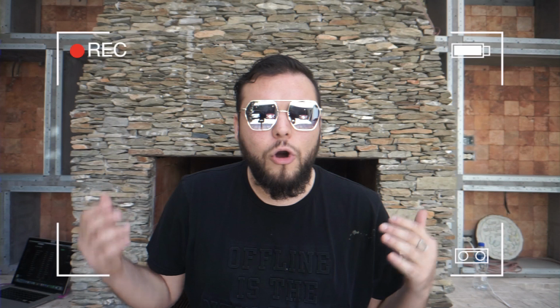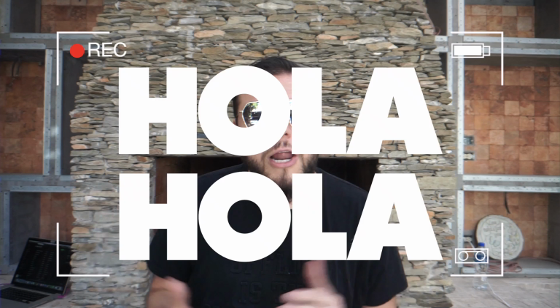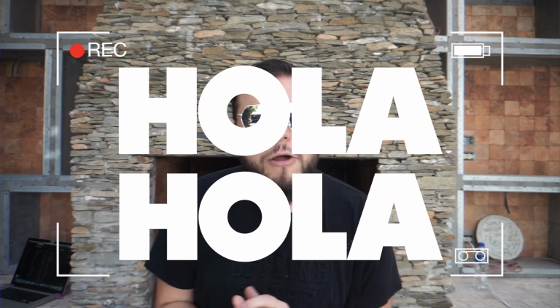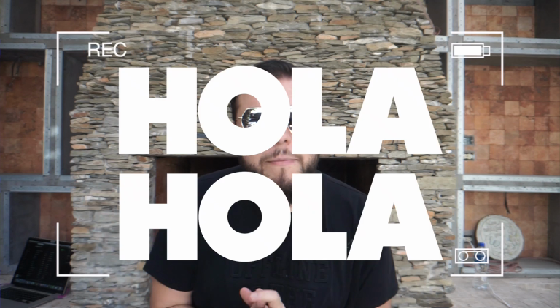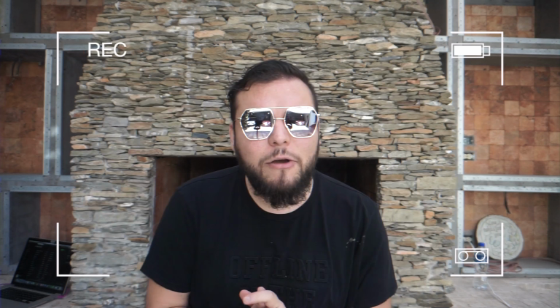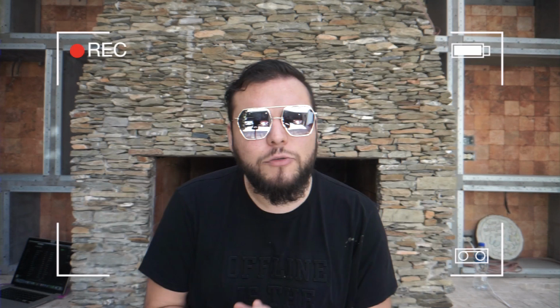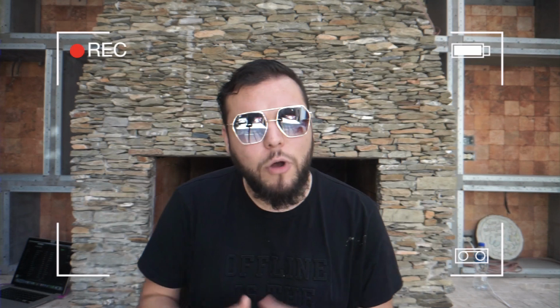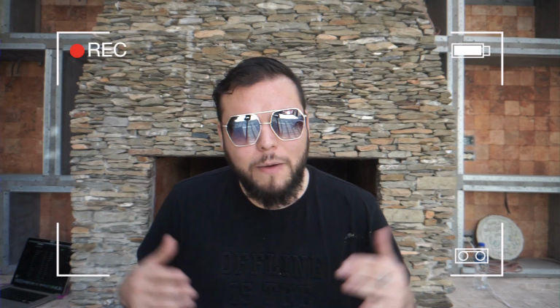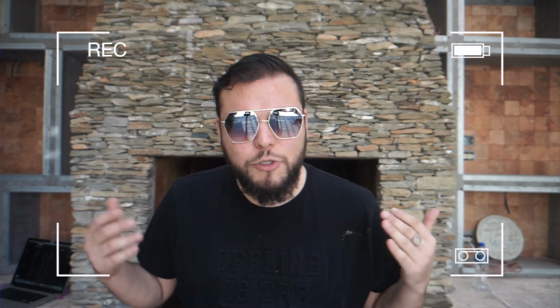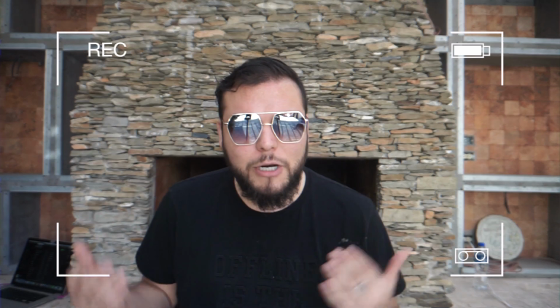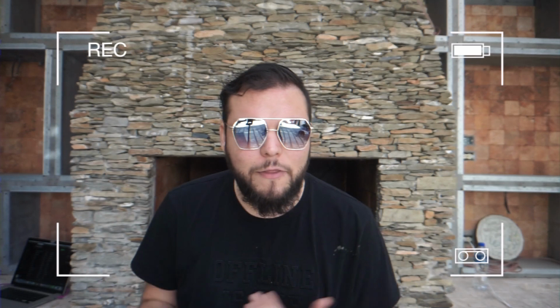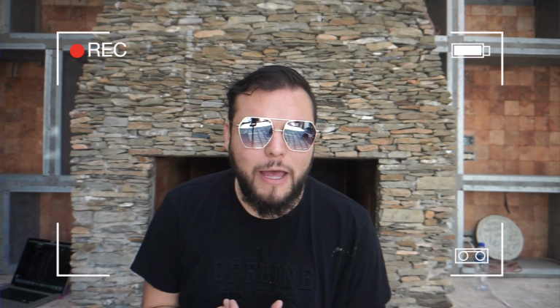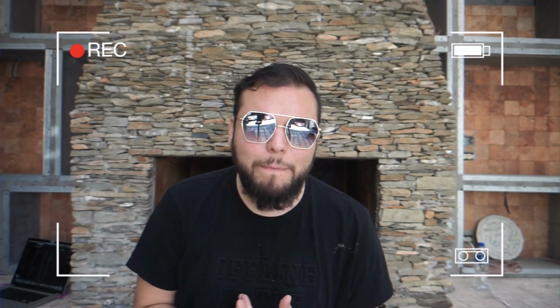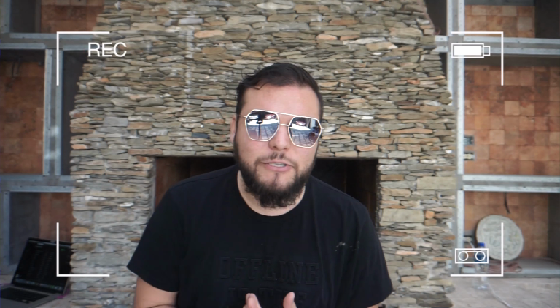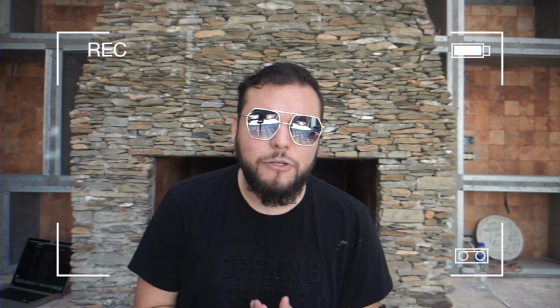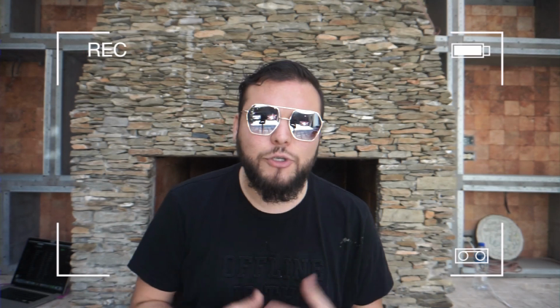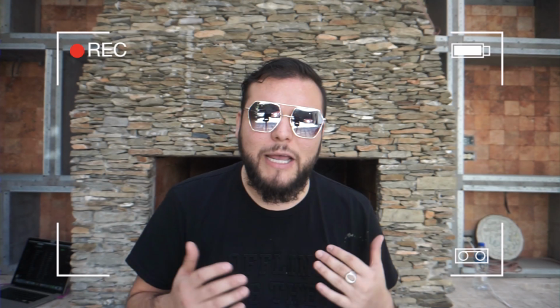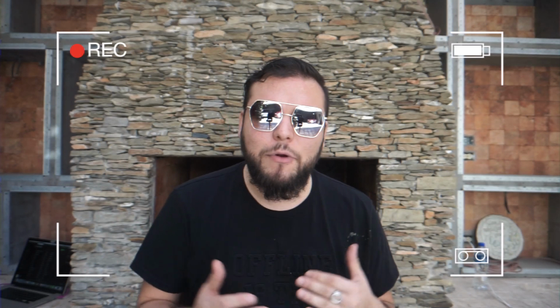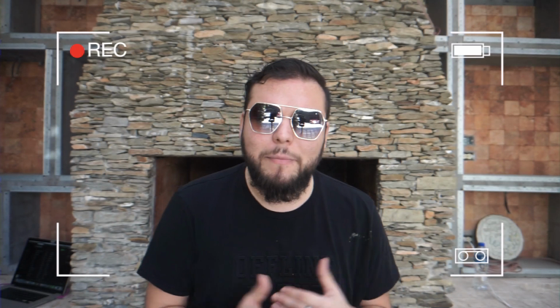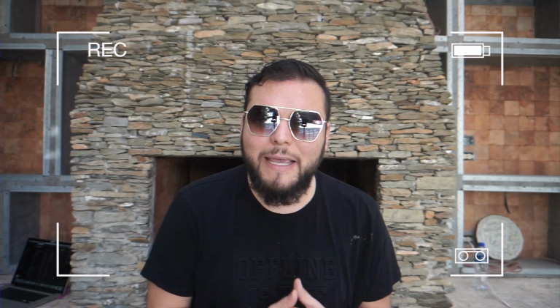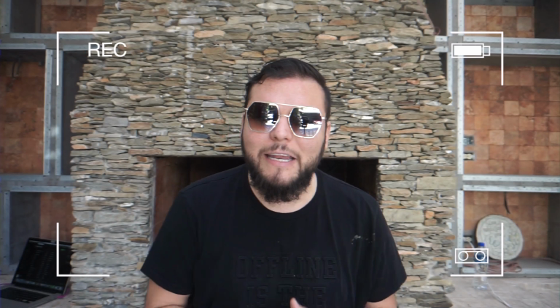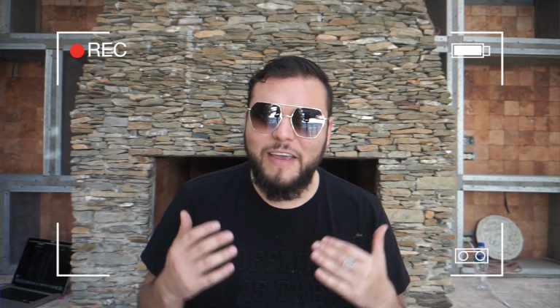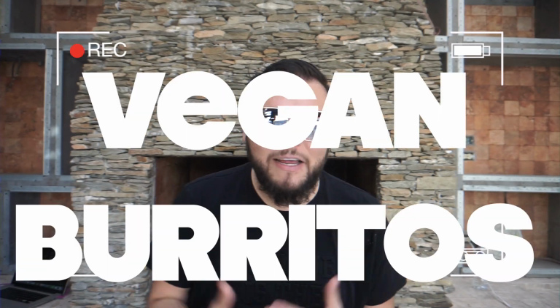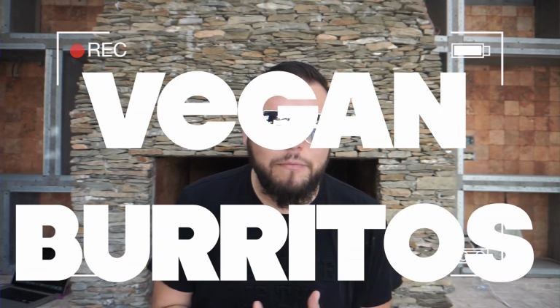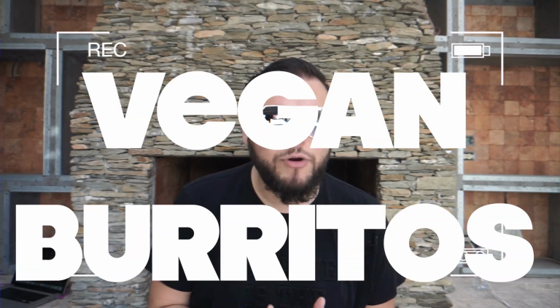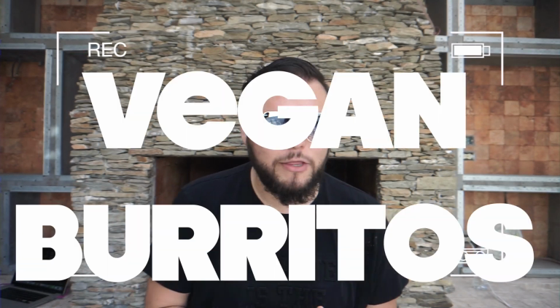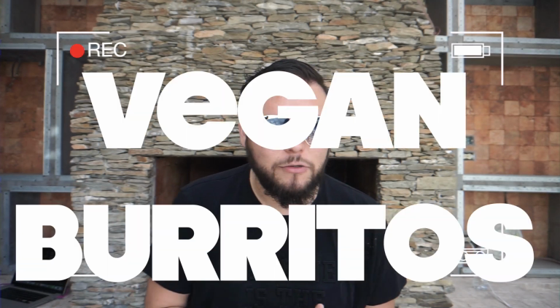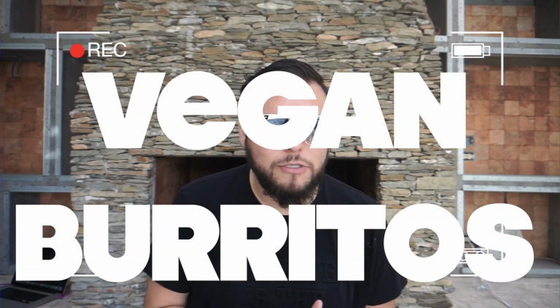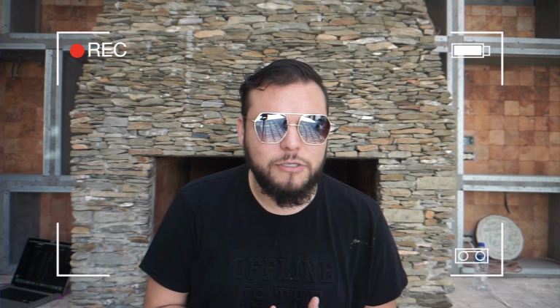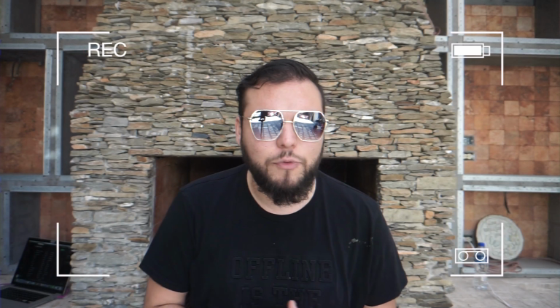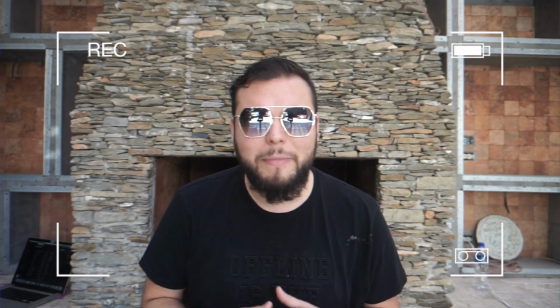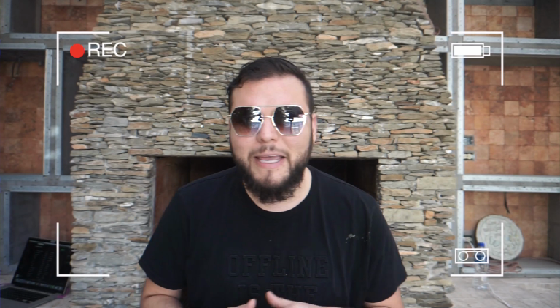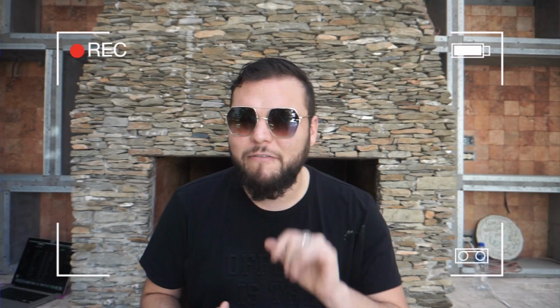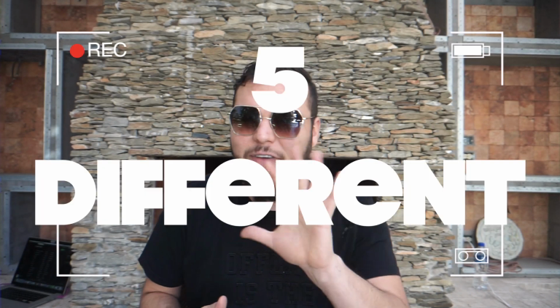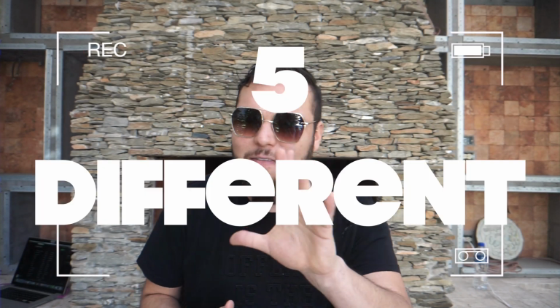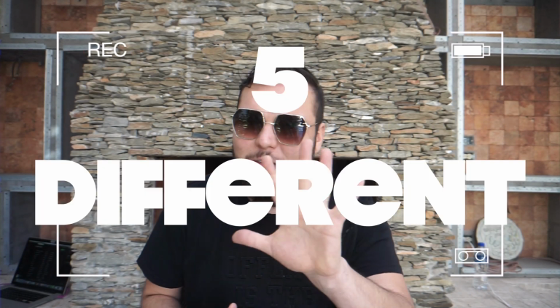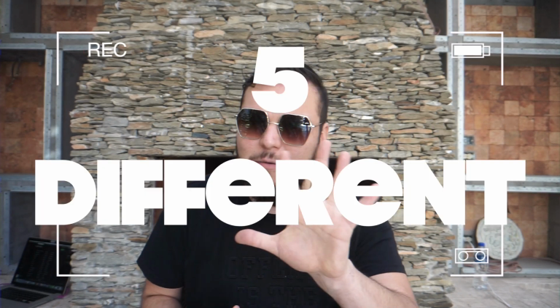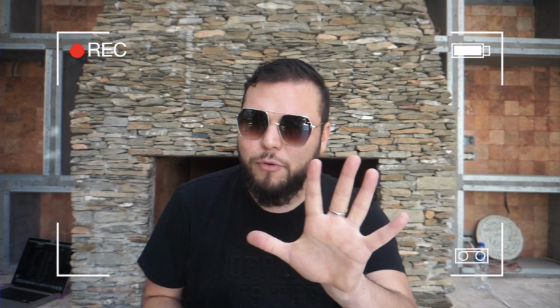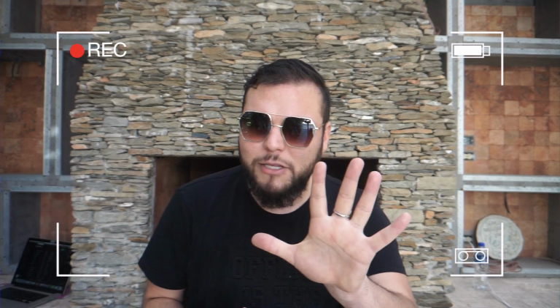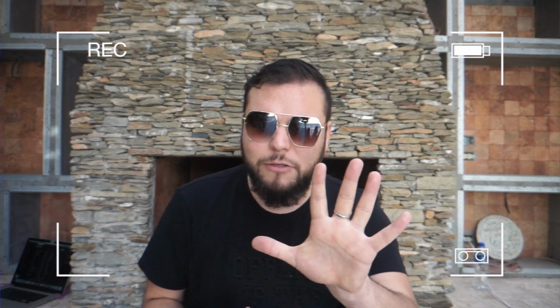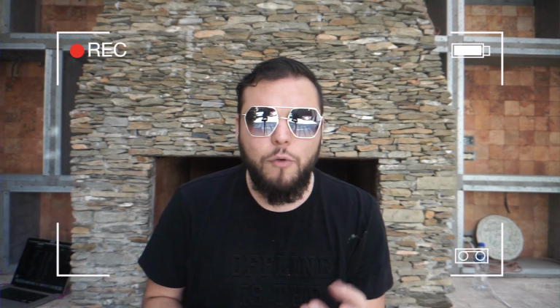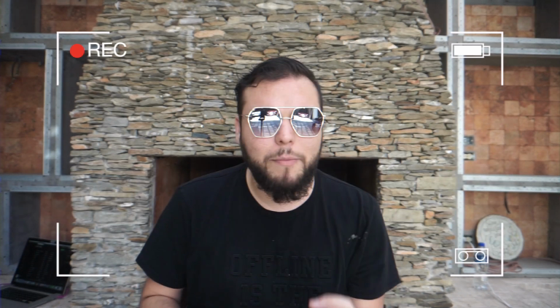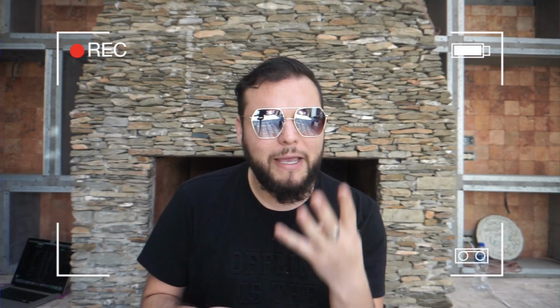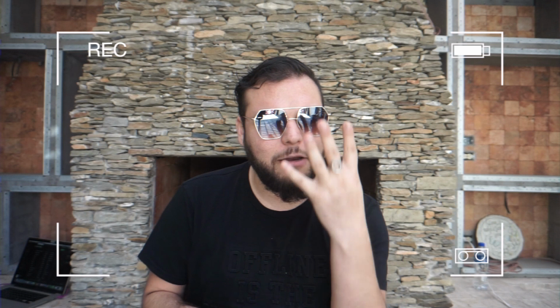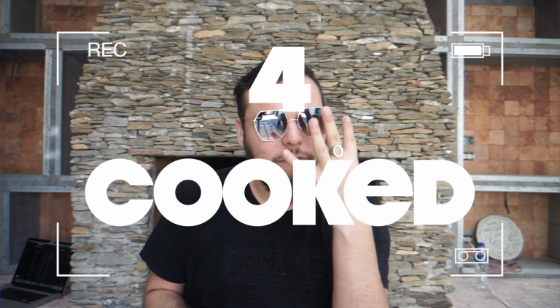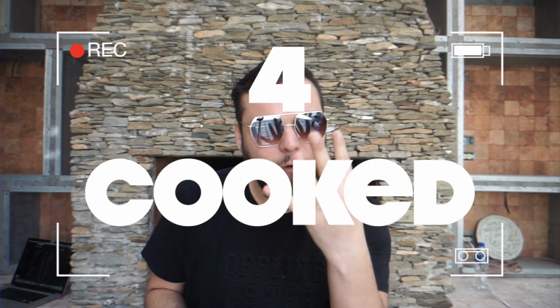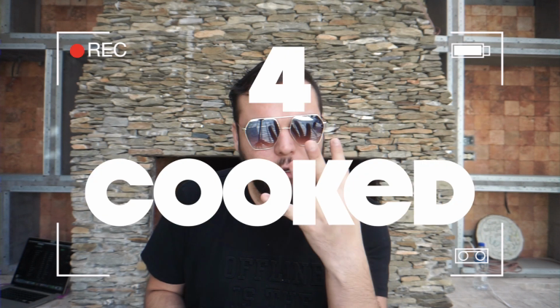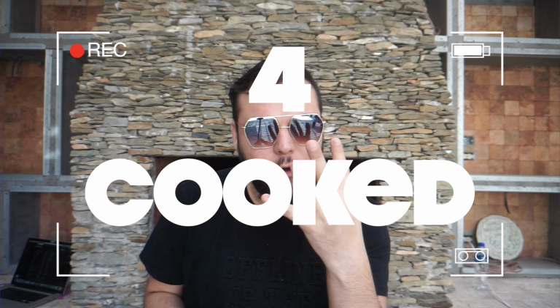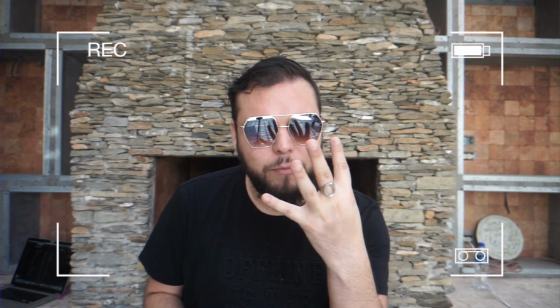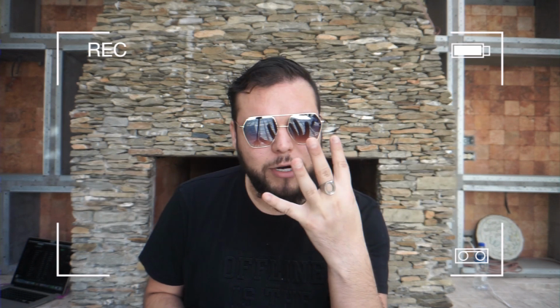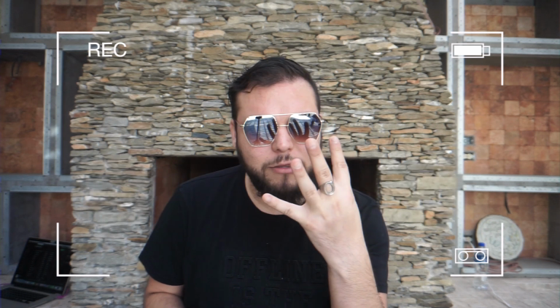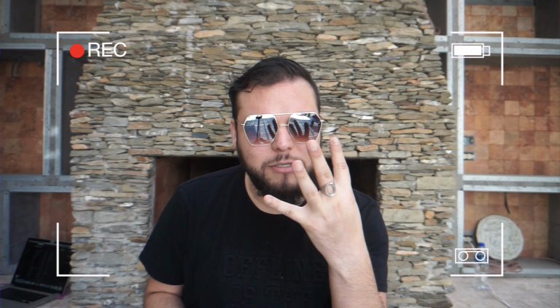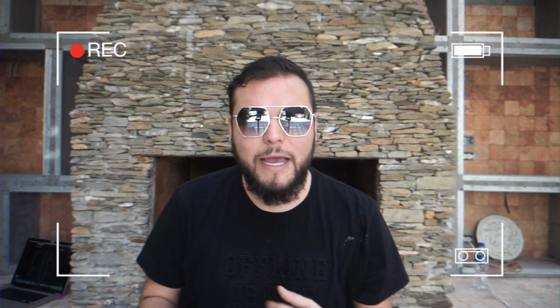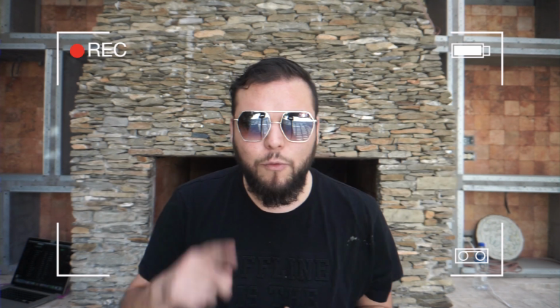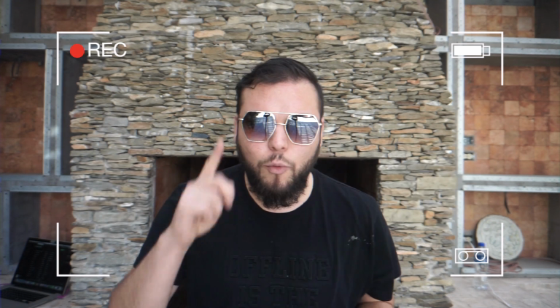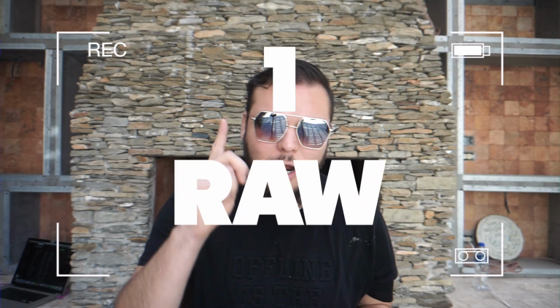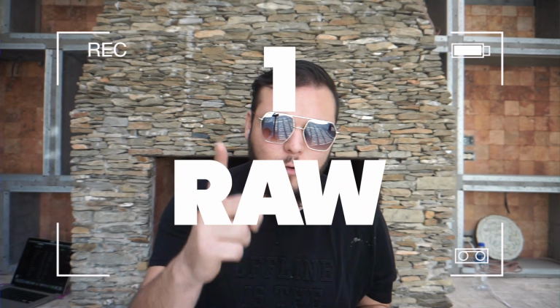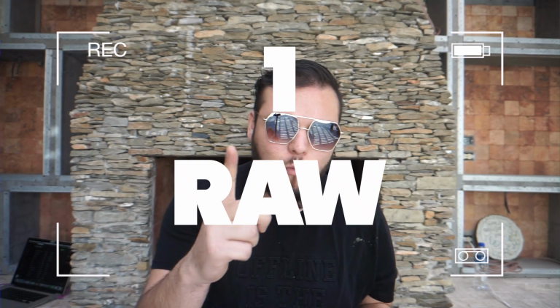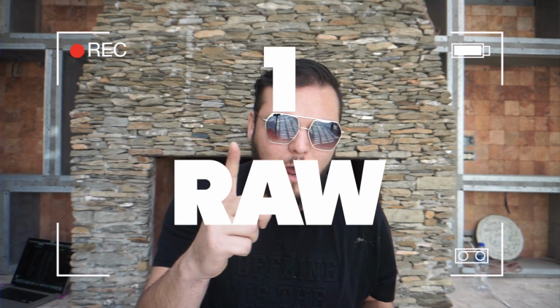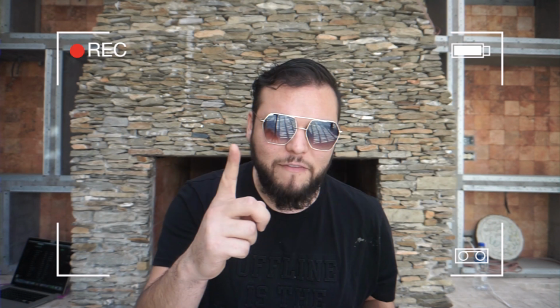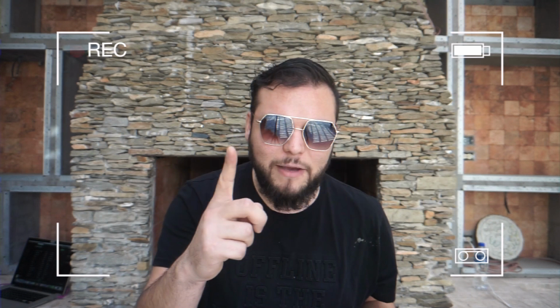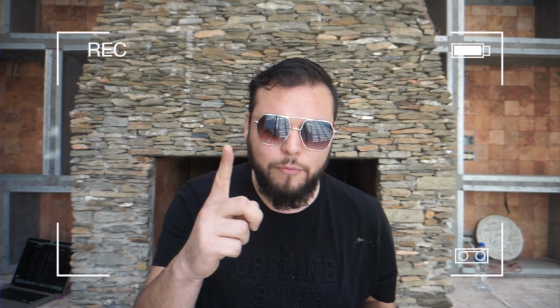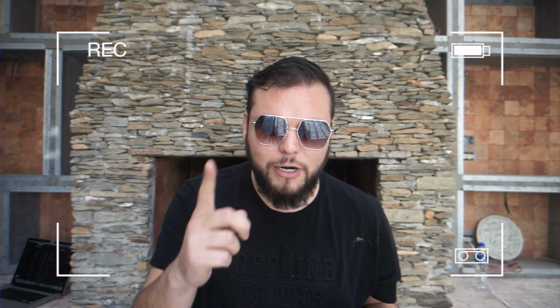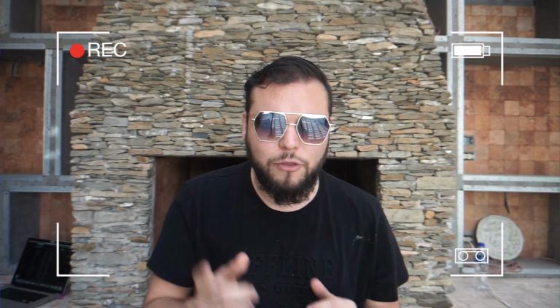Hola hola amigos, welcome to another episode. Today we're making vegan burritos — five different burritos: four cooked burritos and one raw vegan burrito.